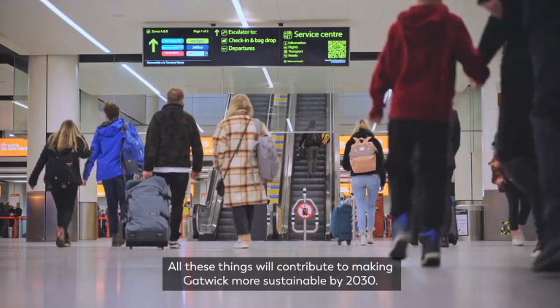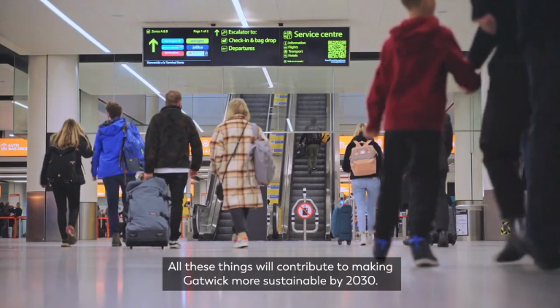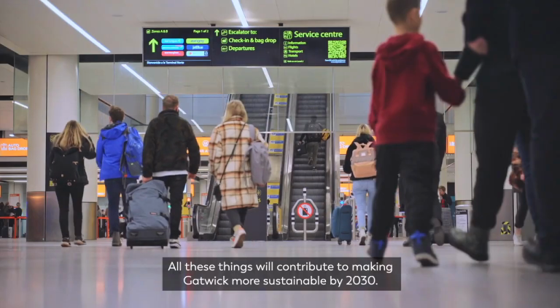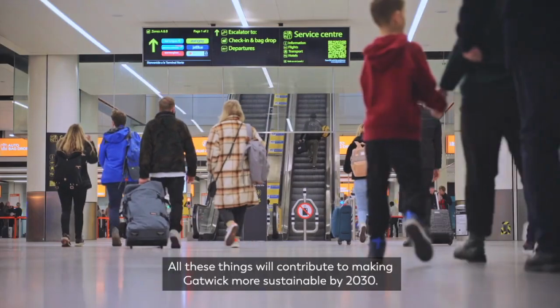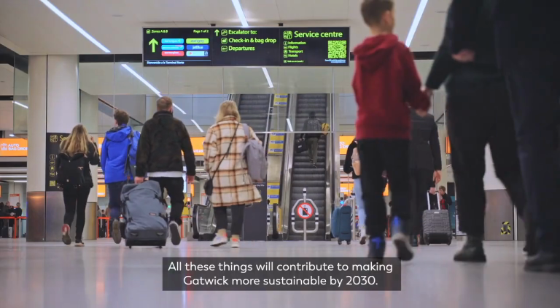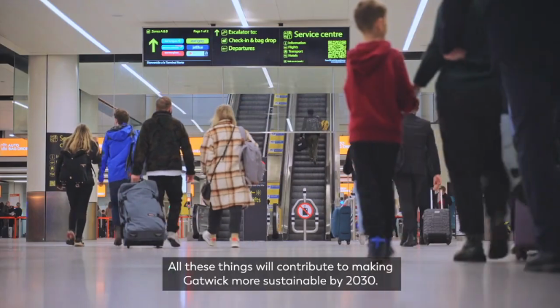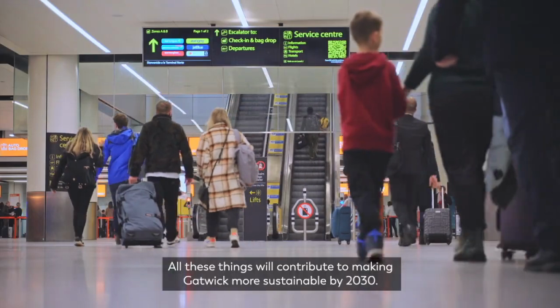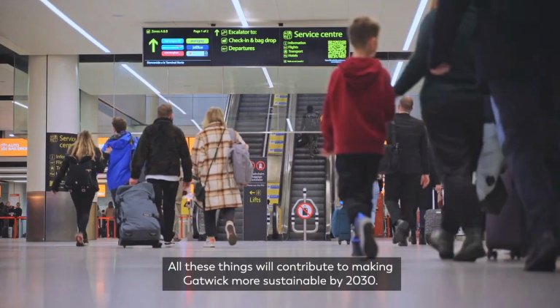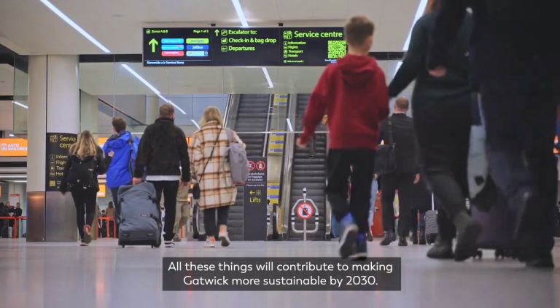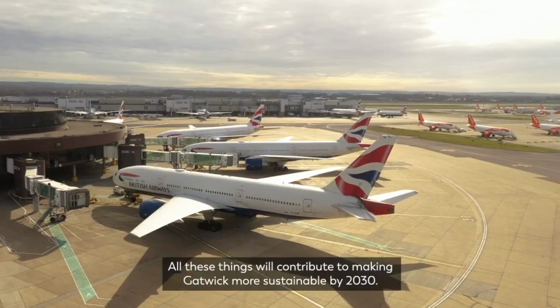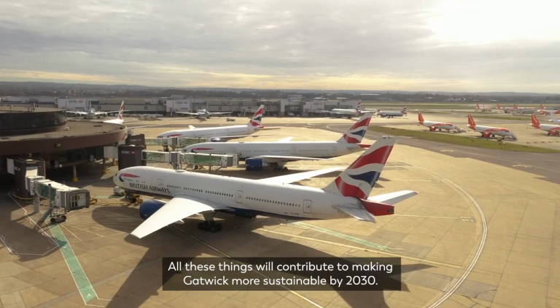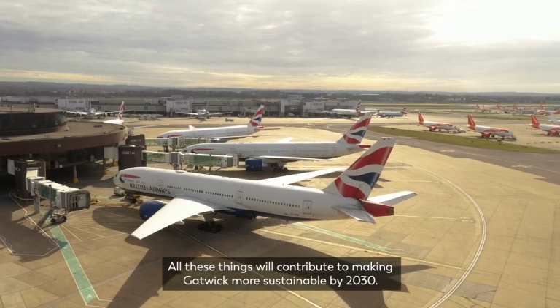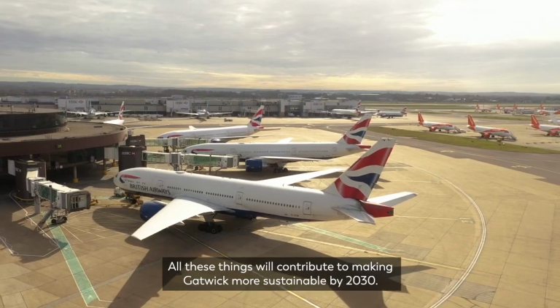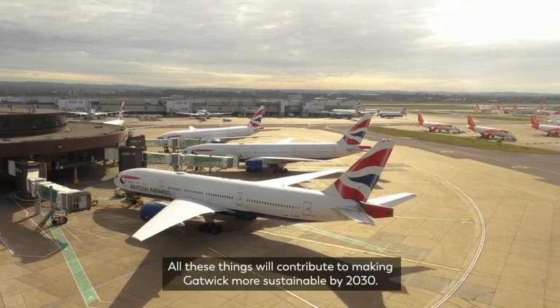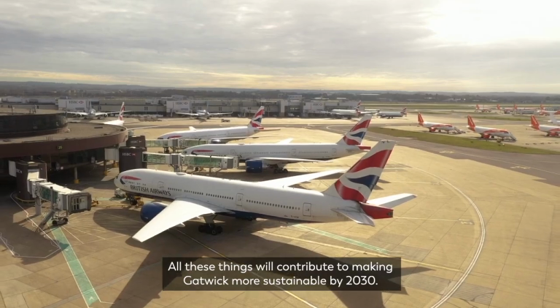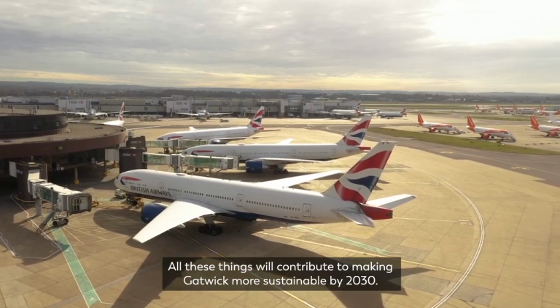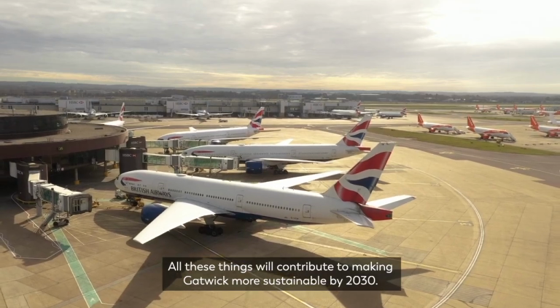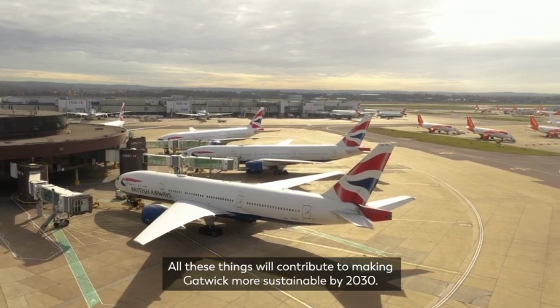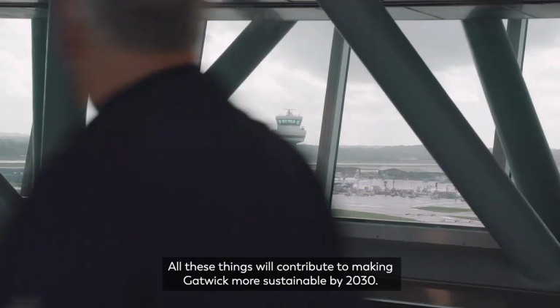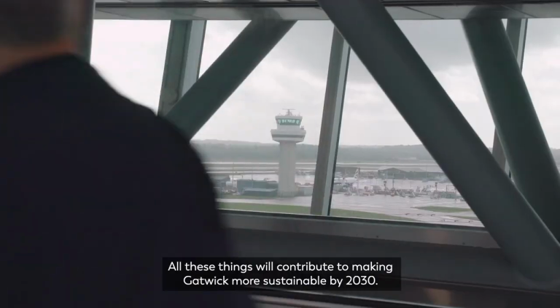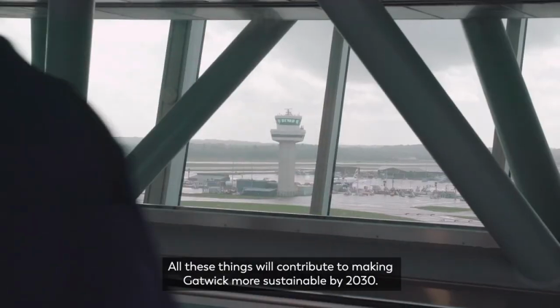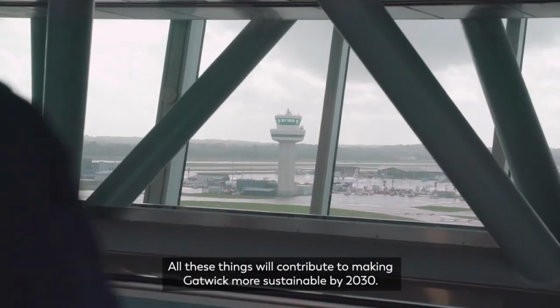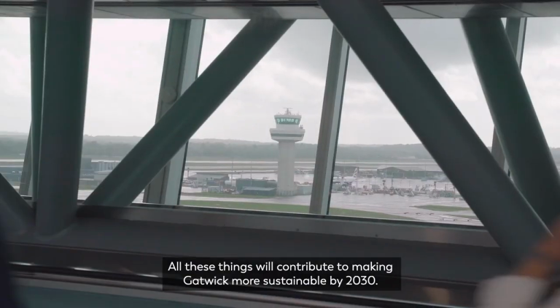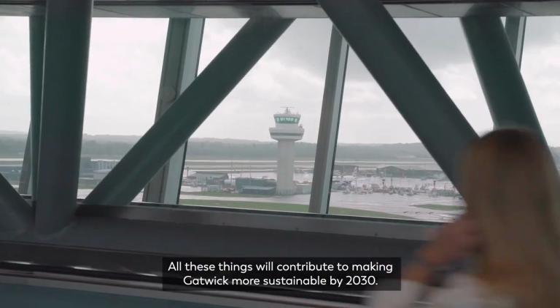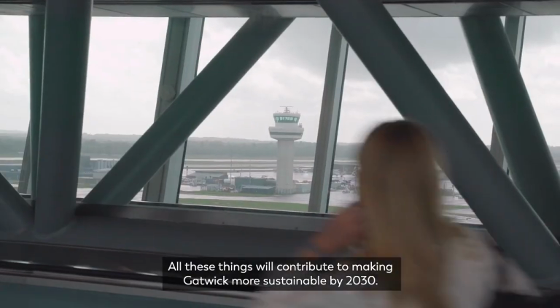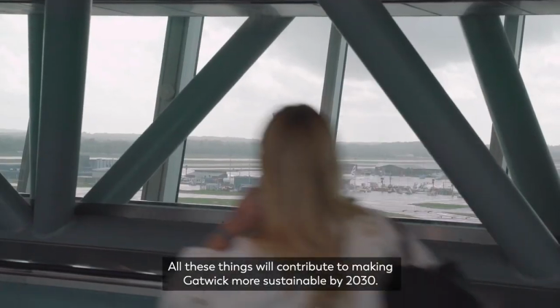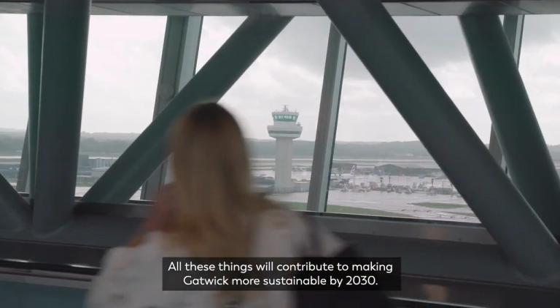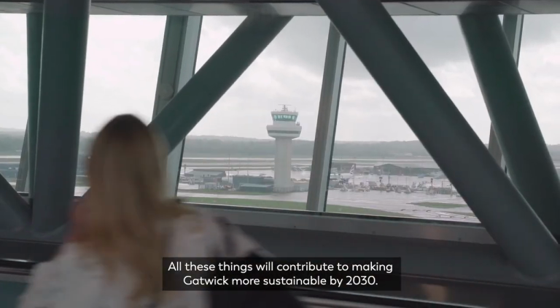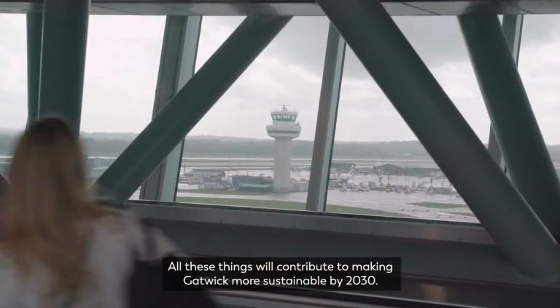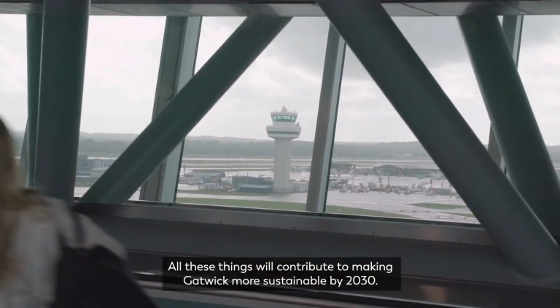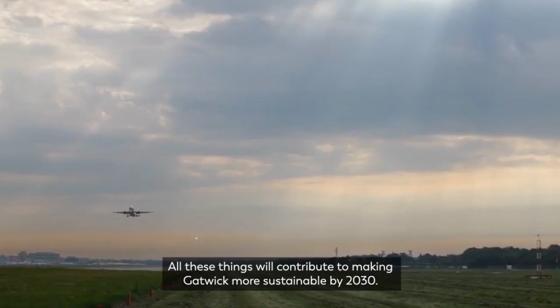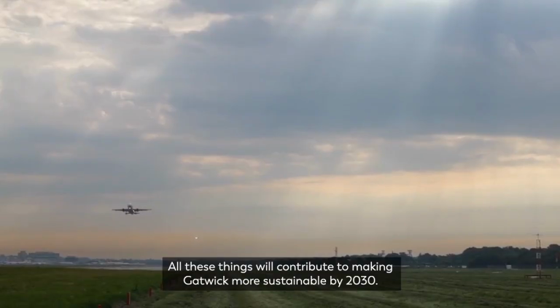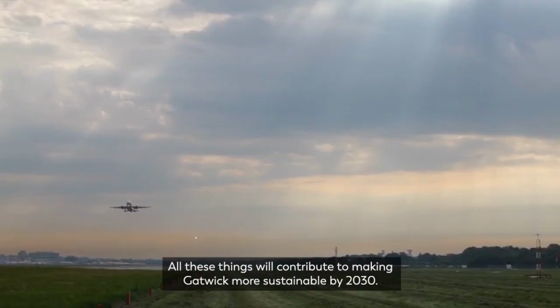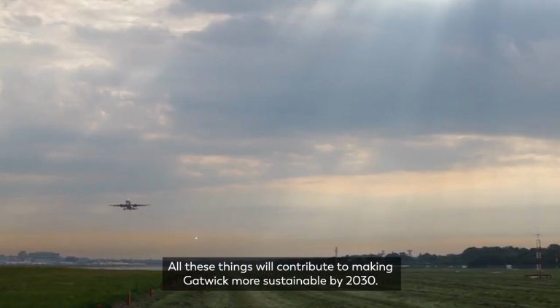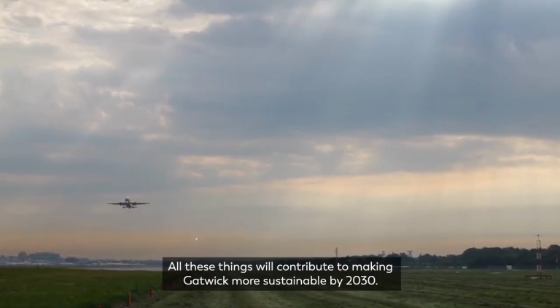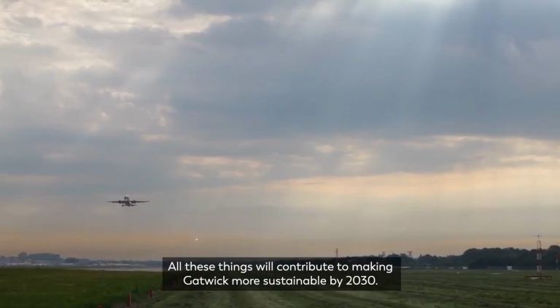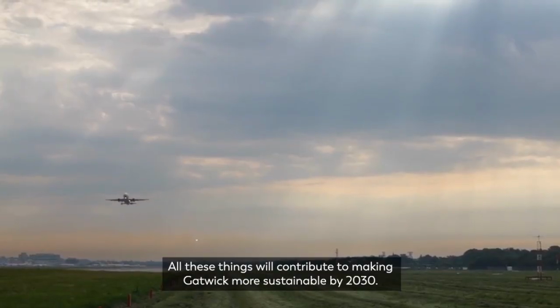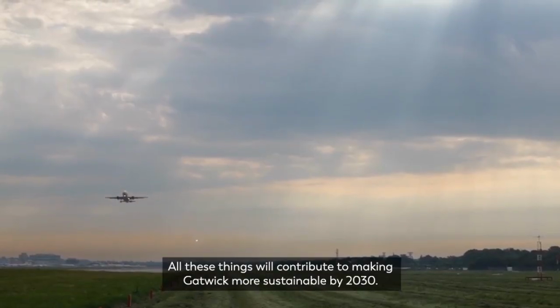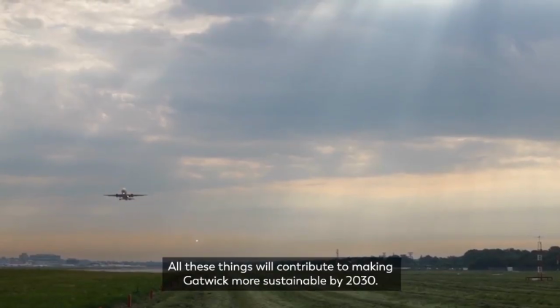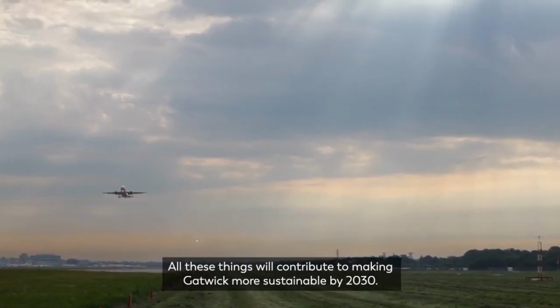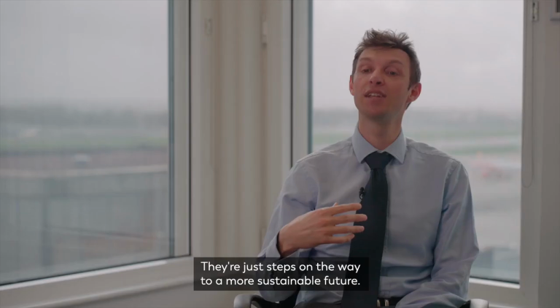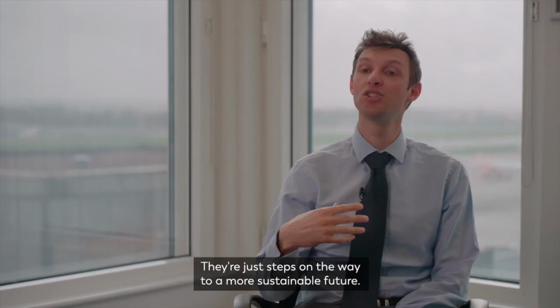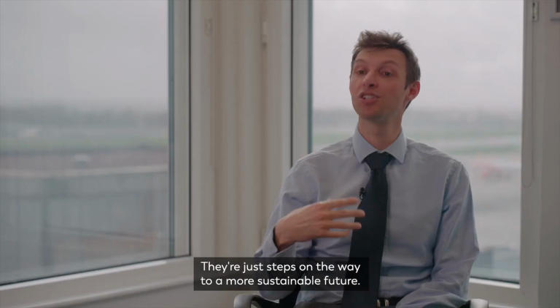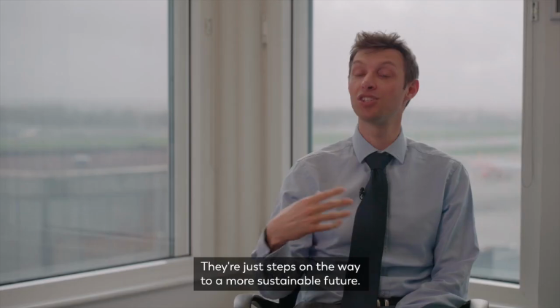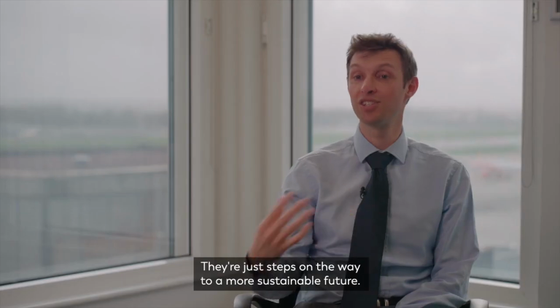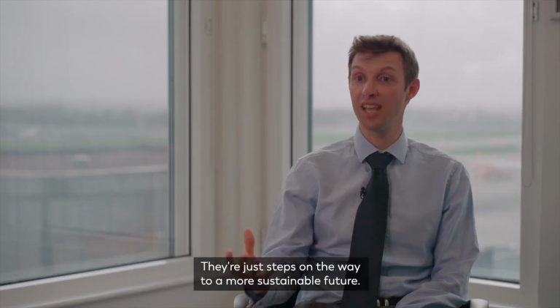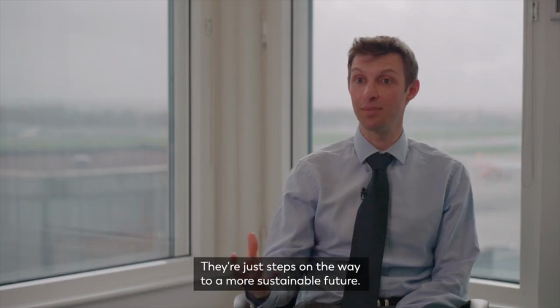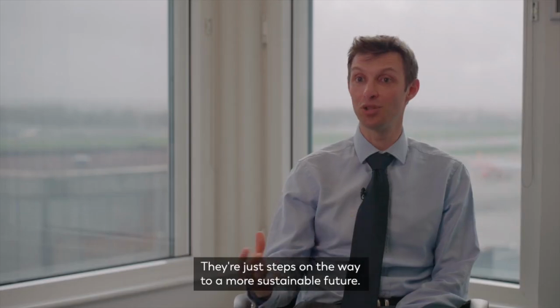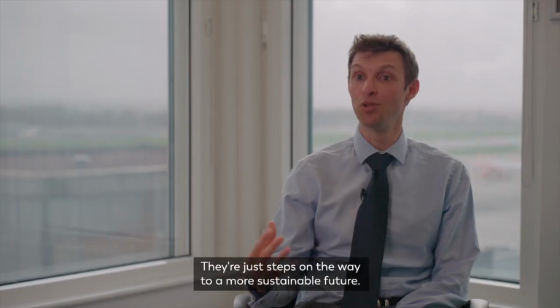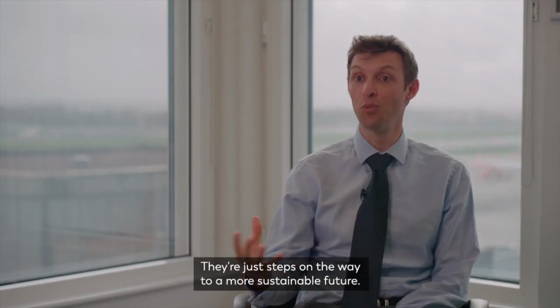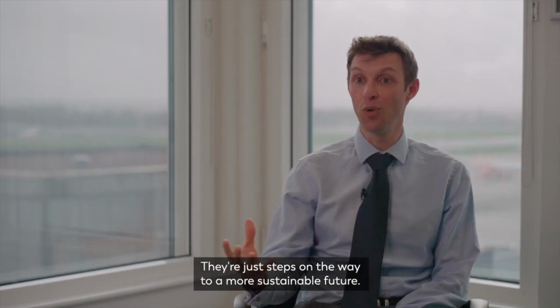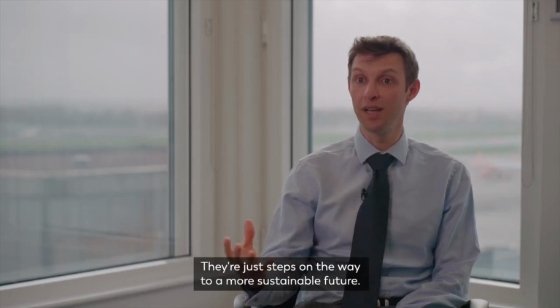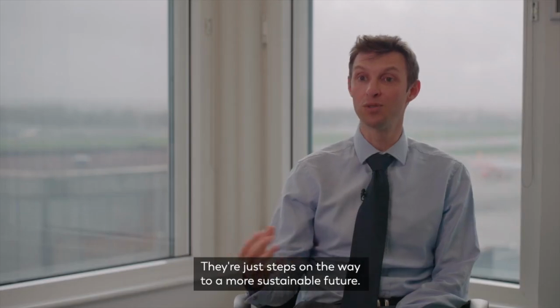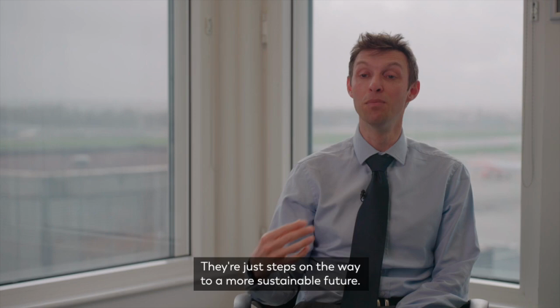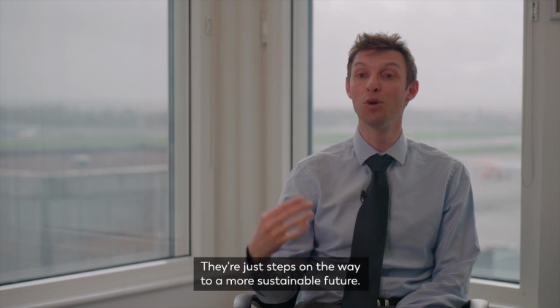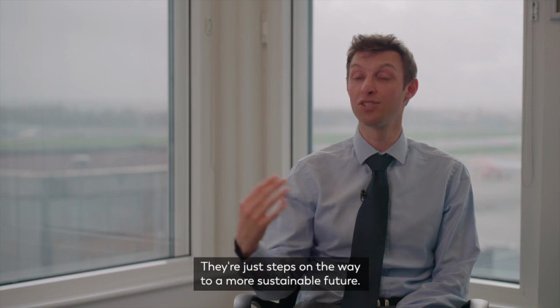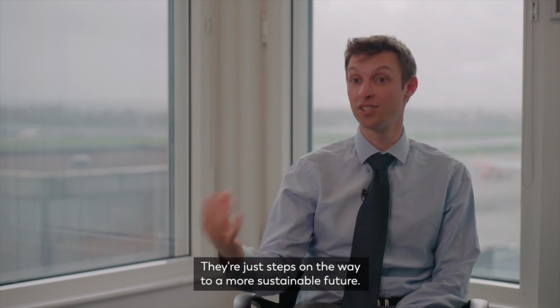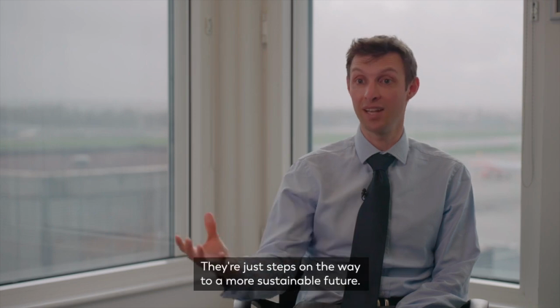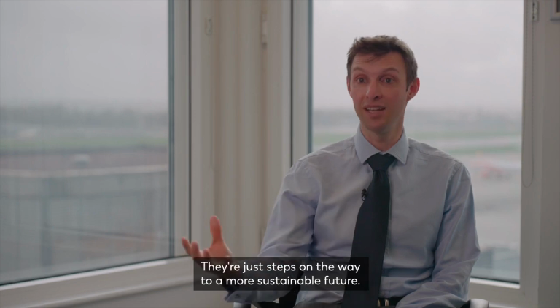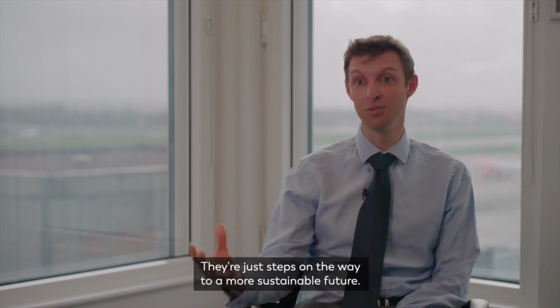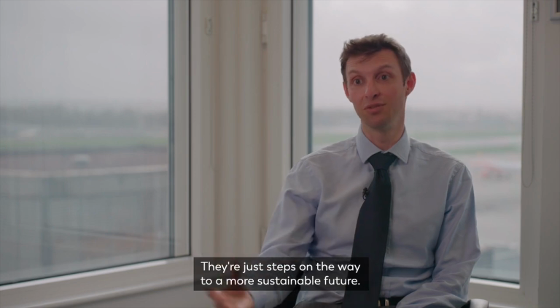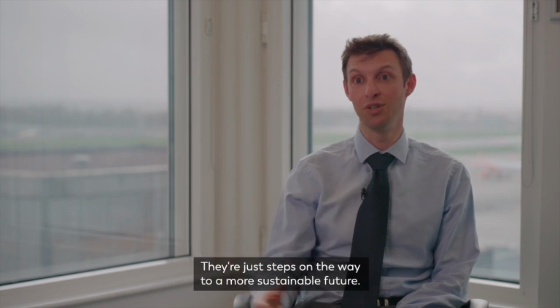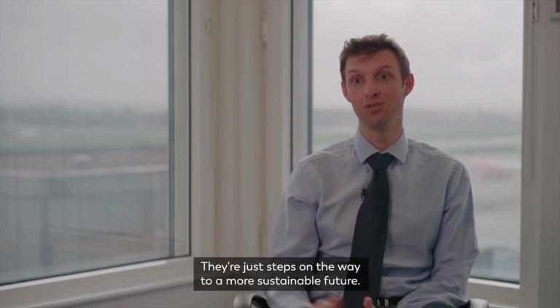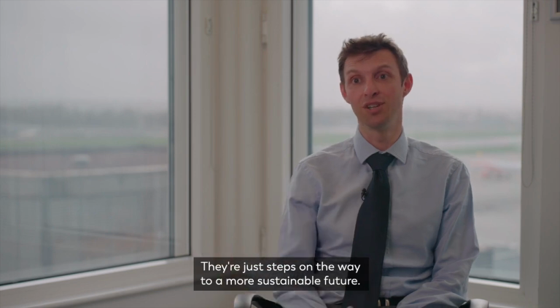All these things will contribute to making Gatwick more sustainable by 2030. They're just steps on the way to a more sustainable future.